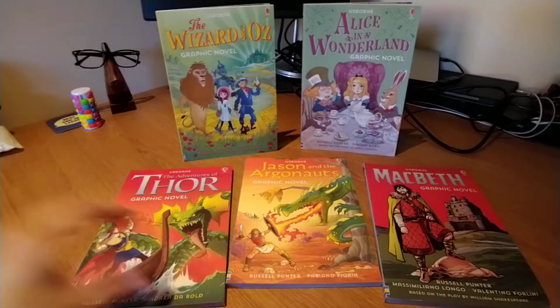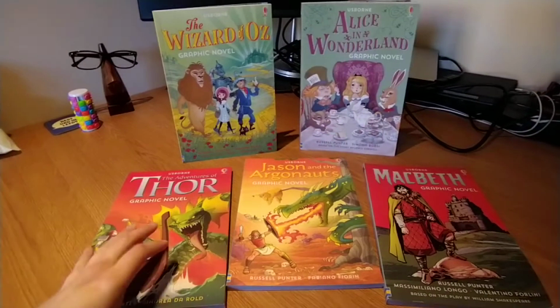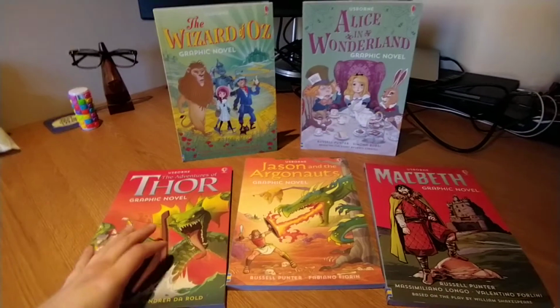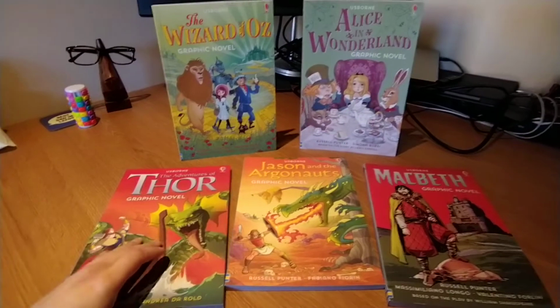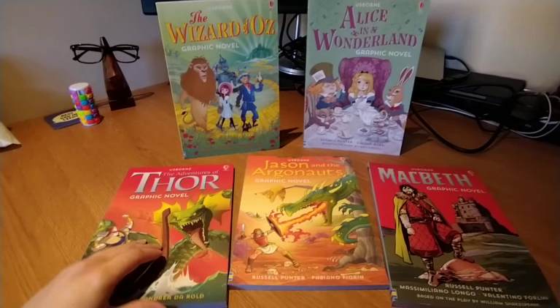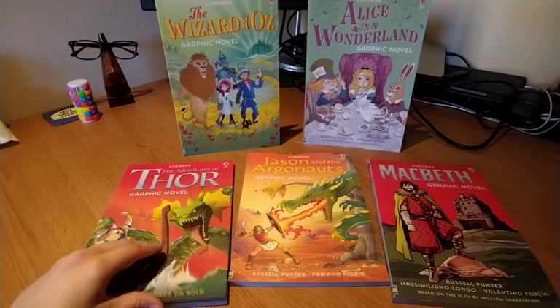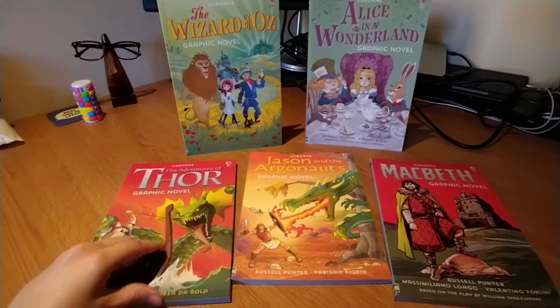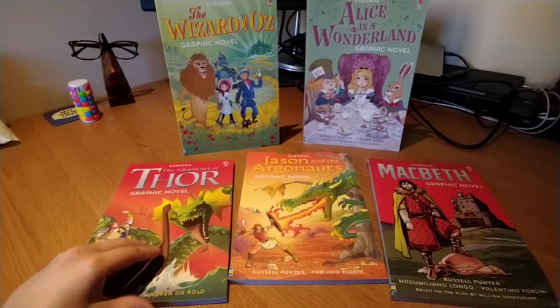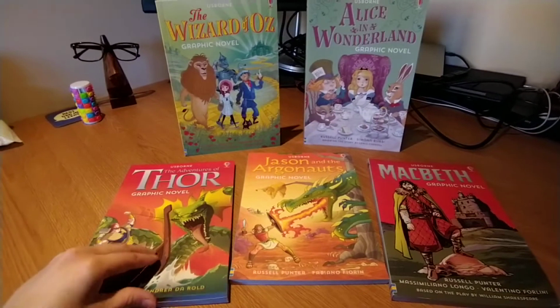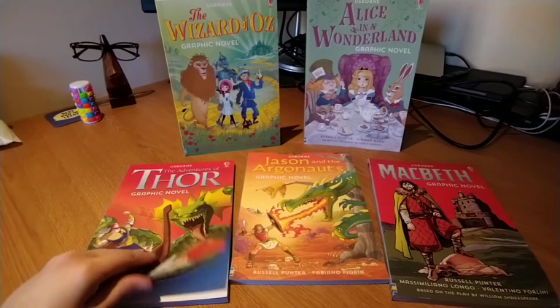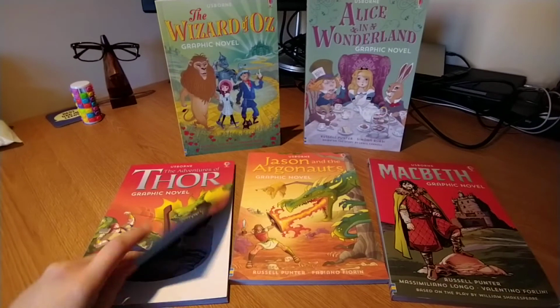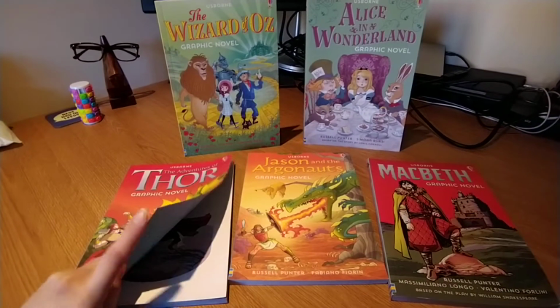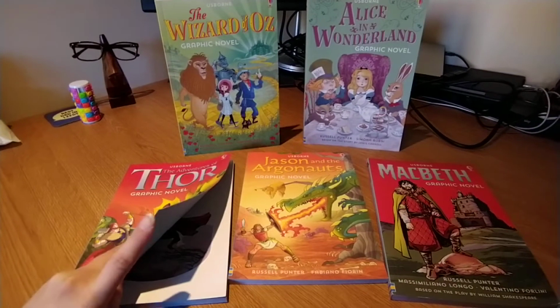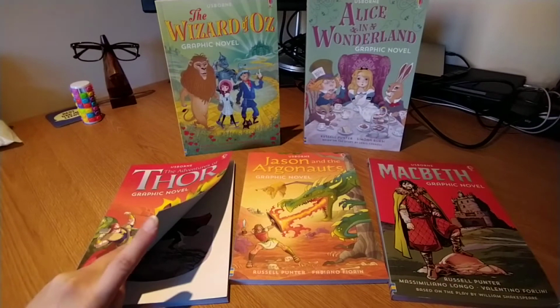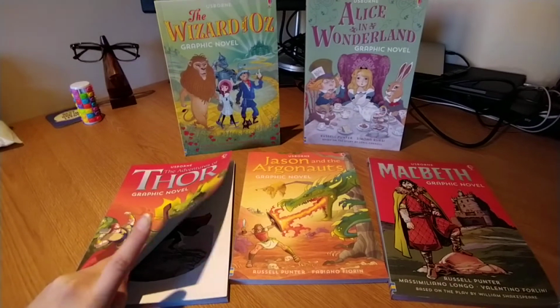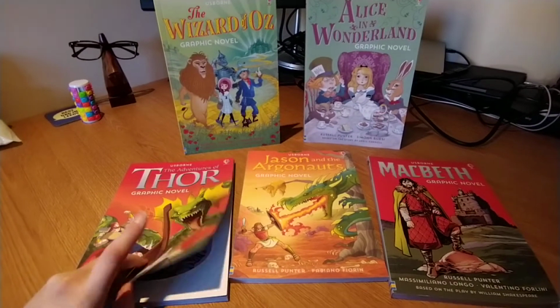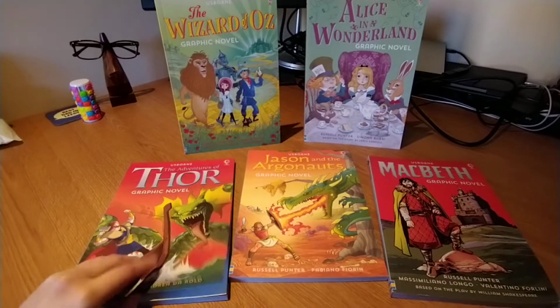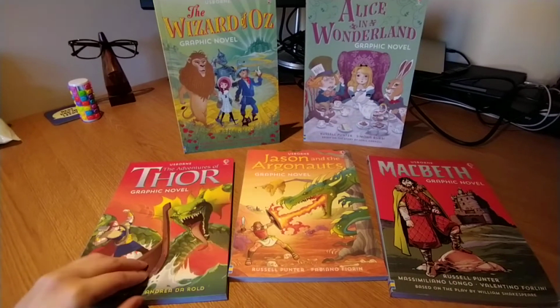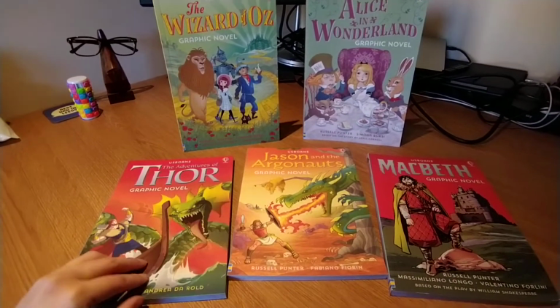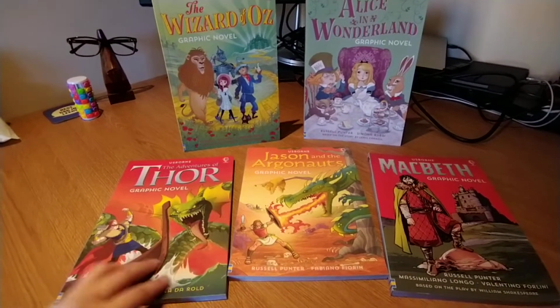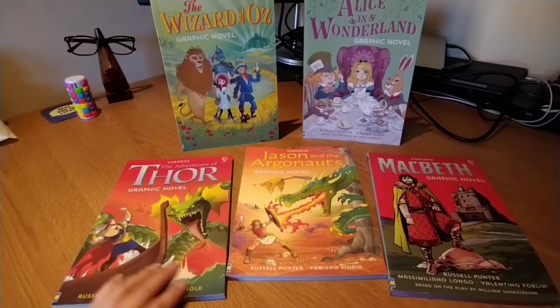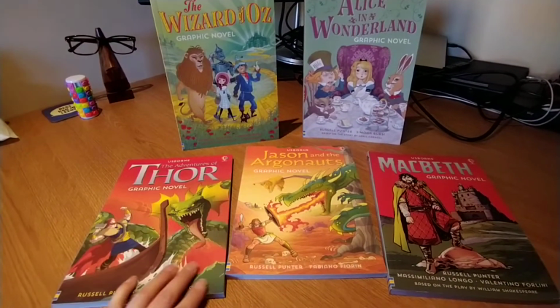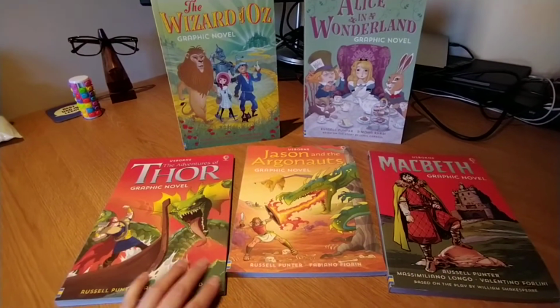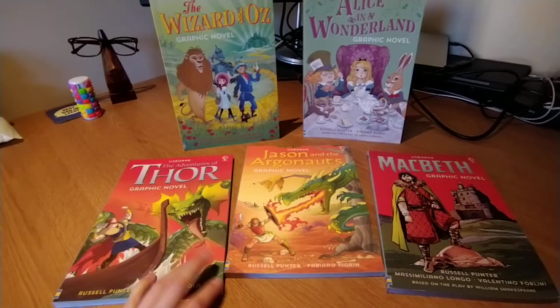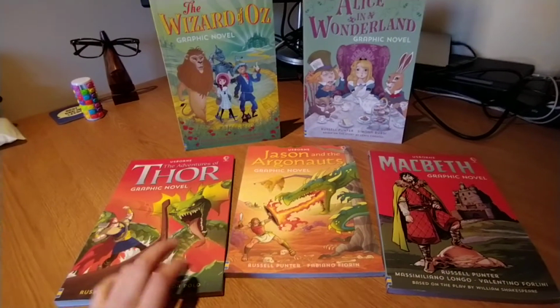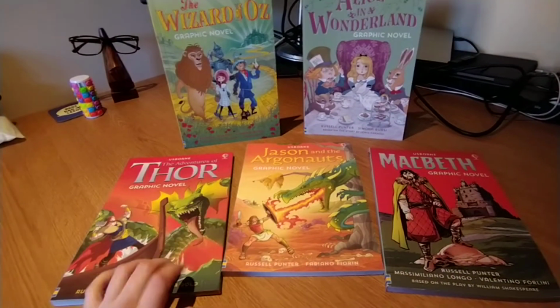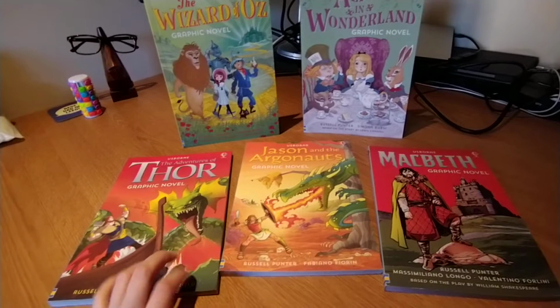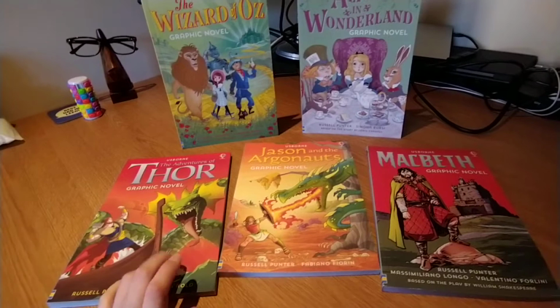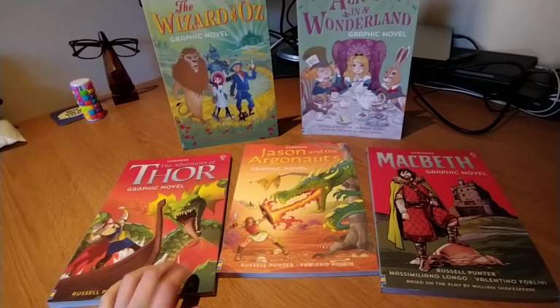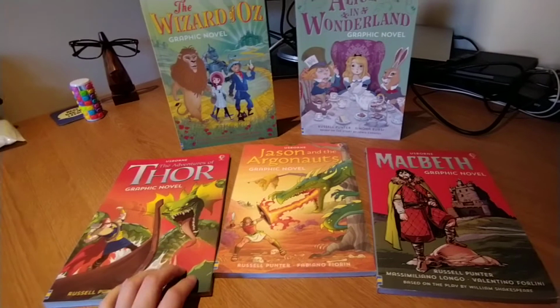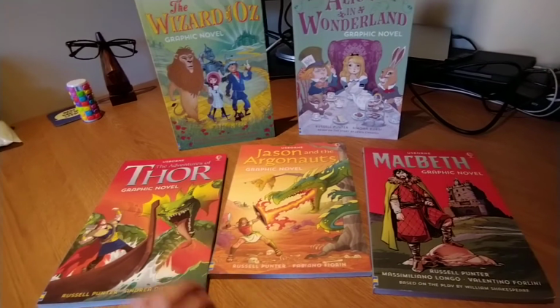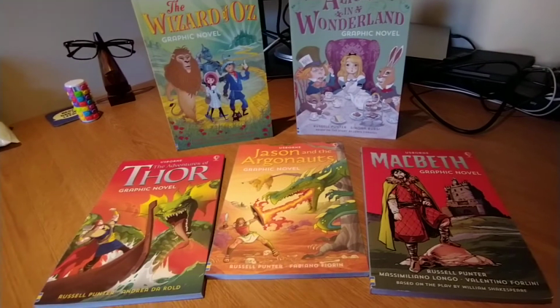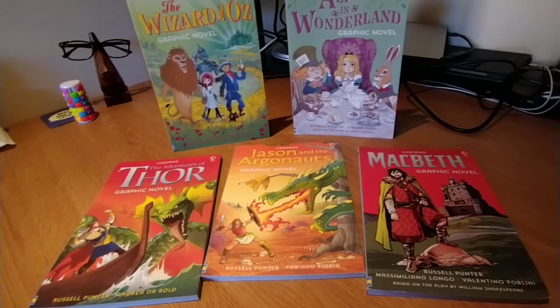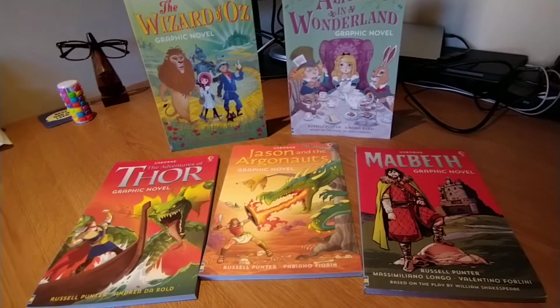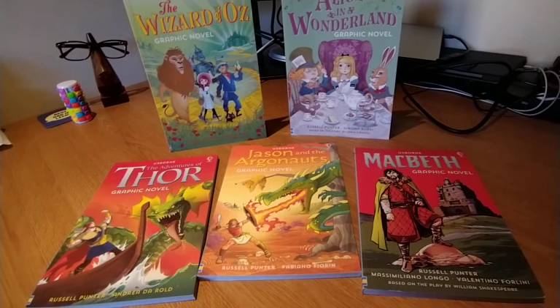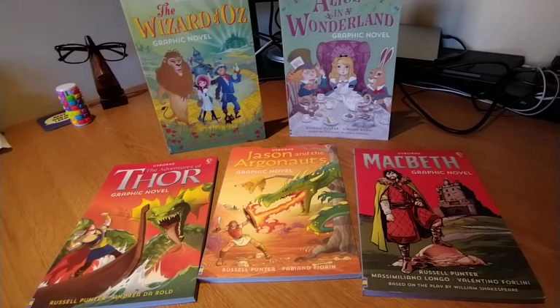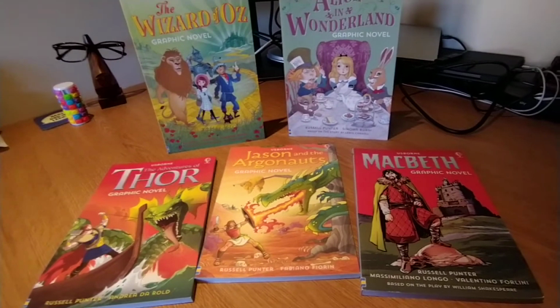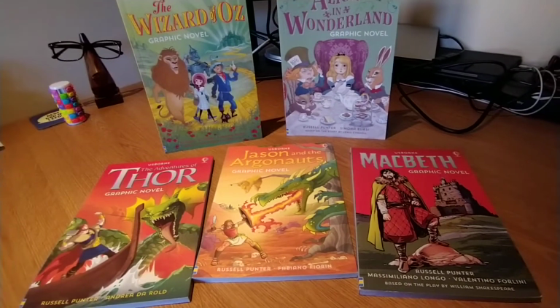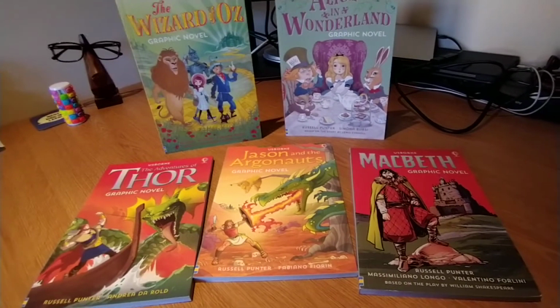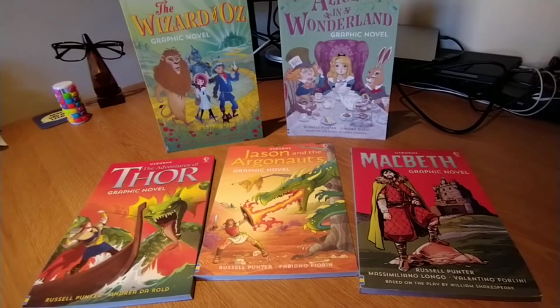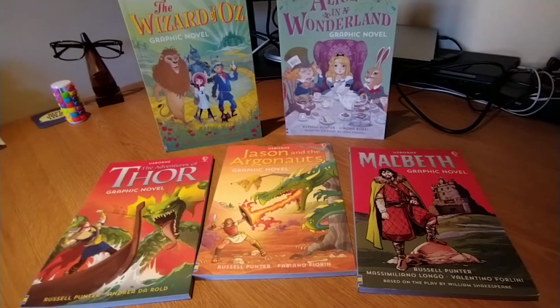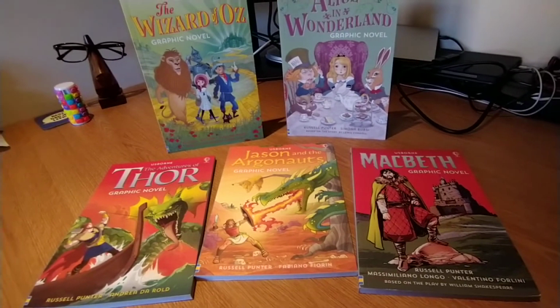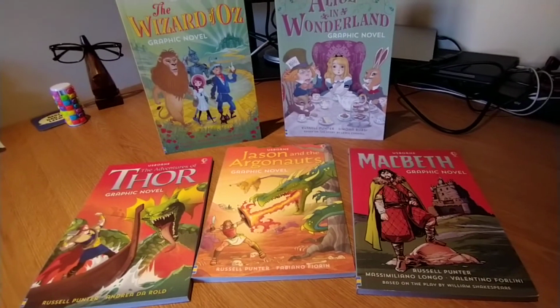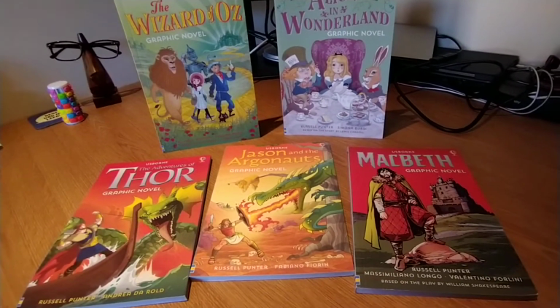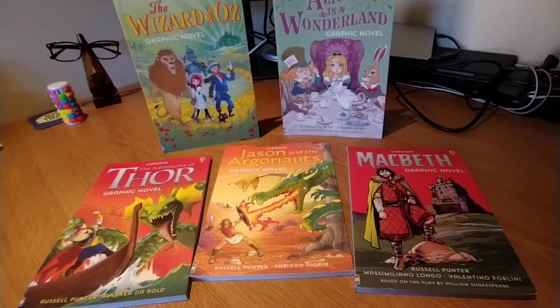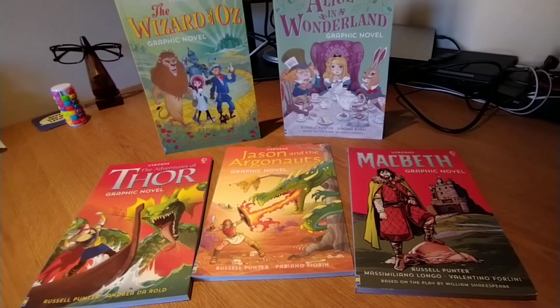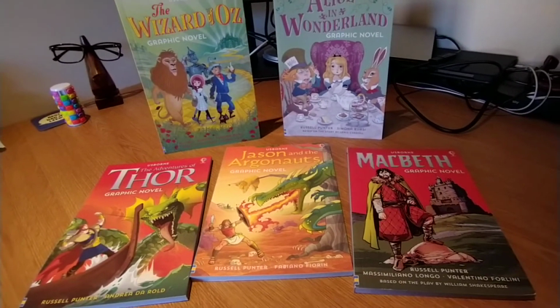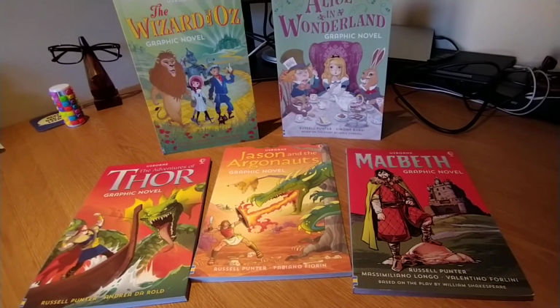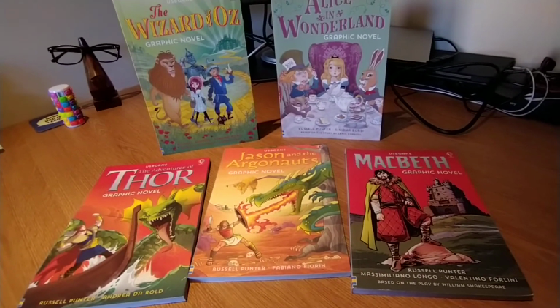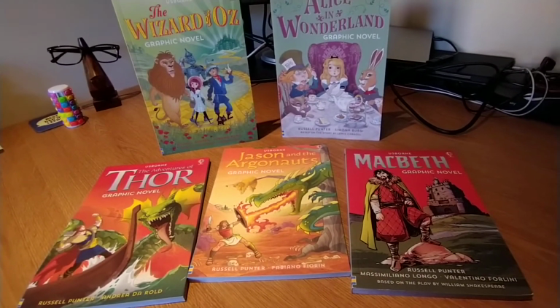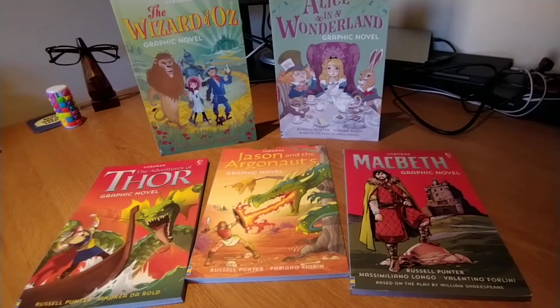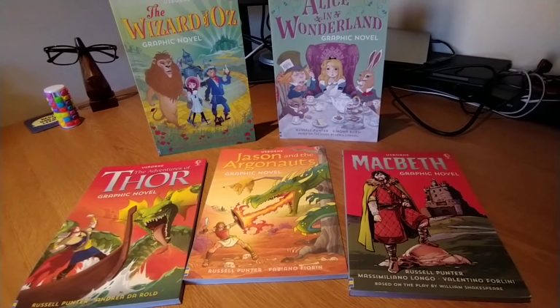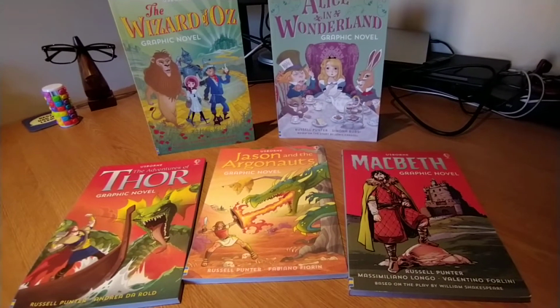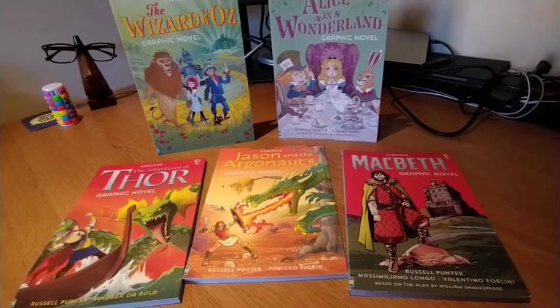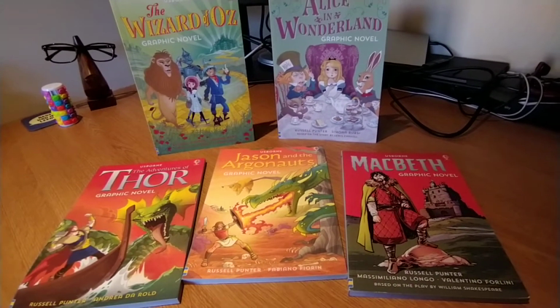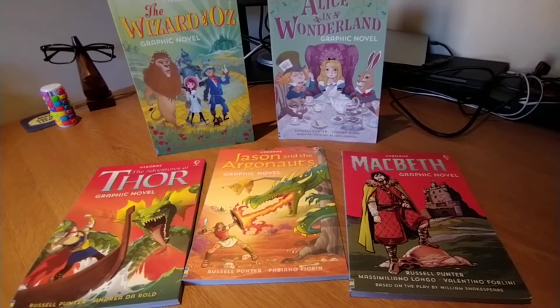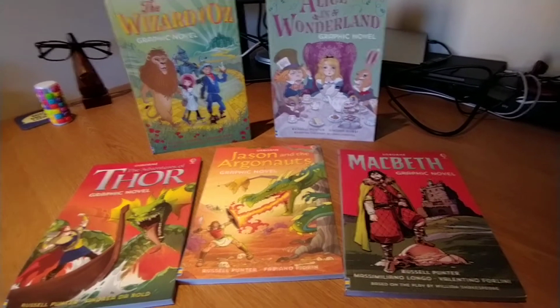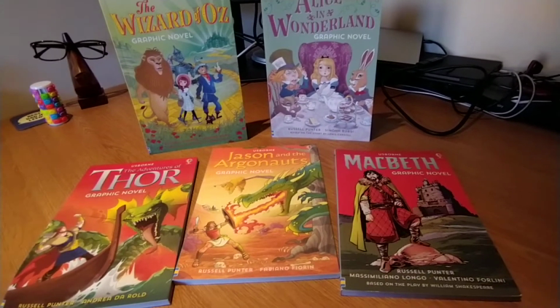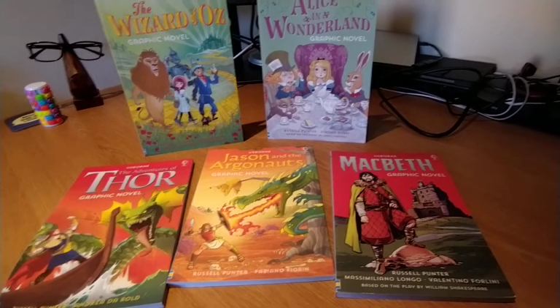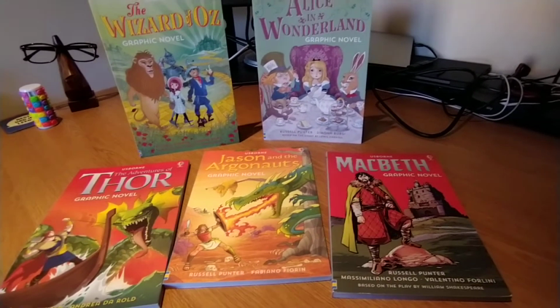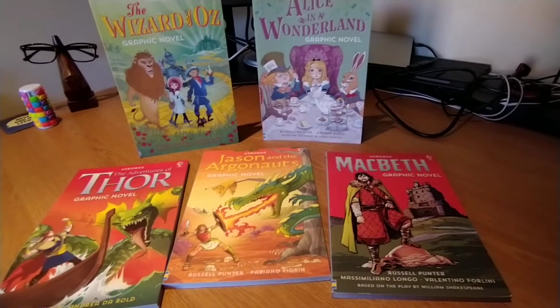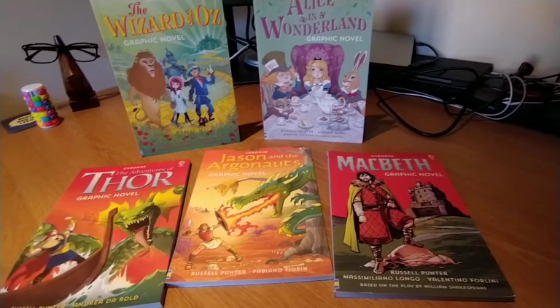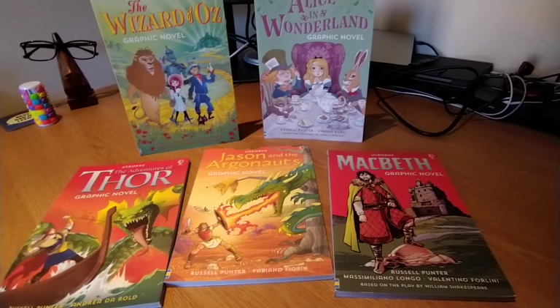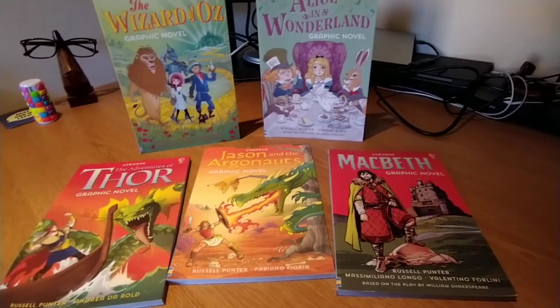These ones are paperback. There is one hardback available, which is A Hand of the Baskervilles.